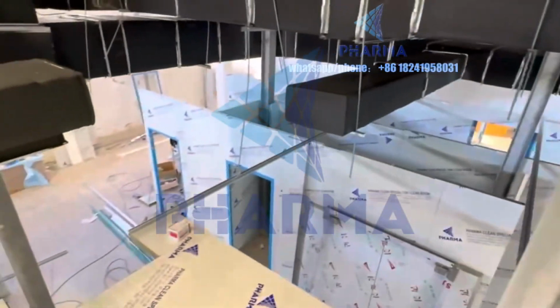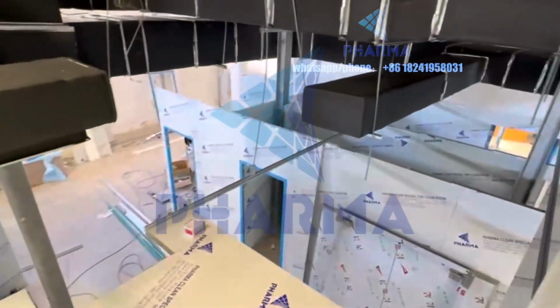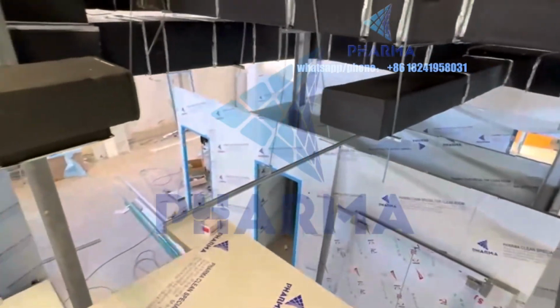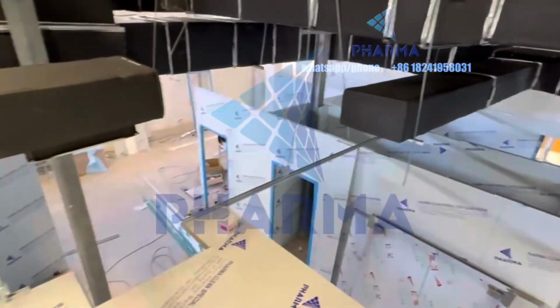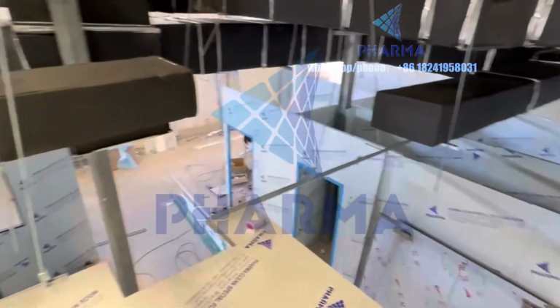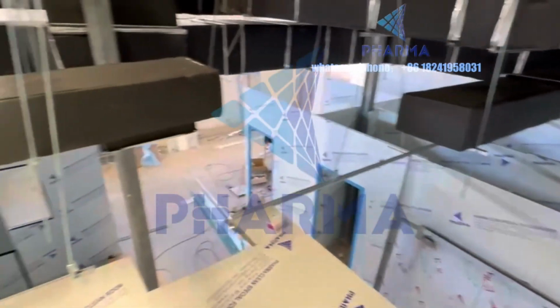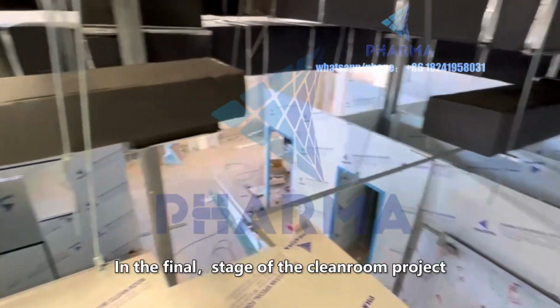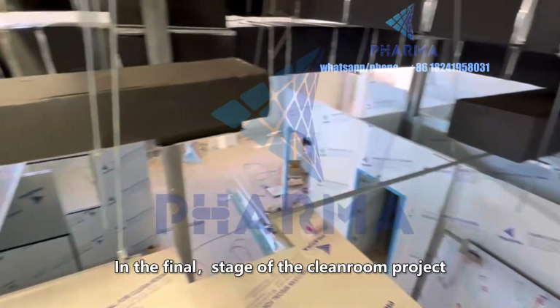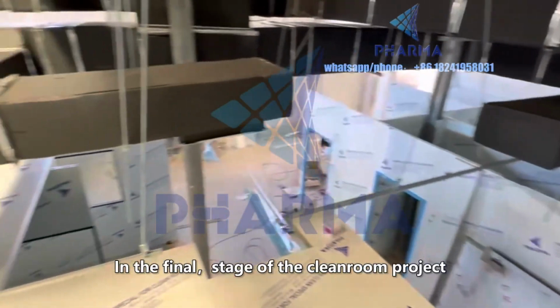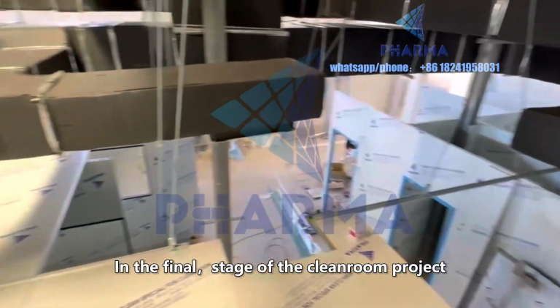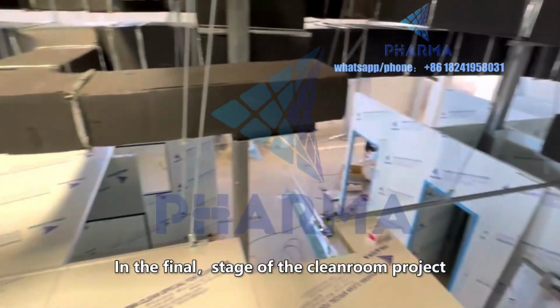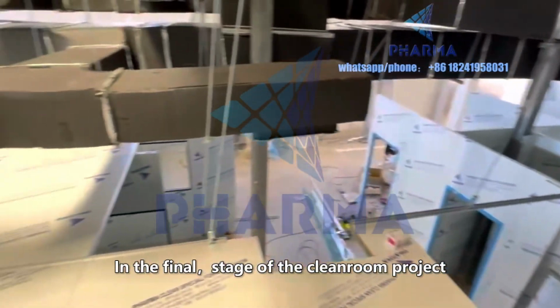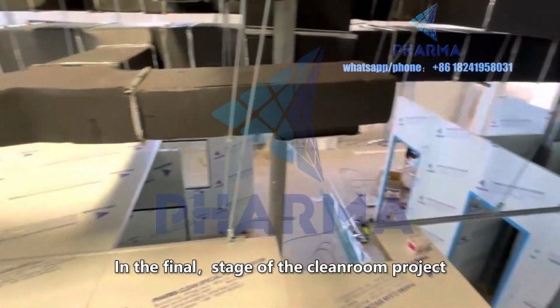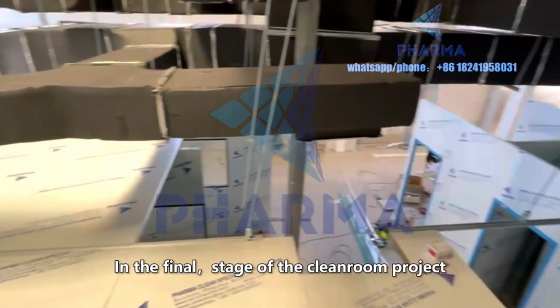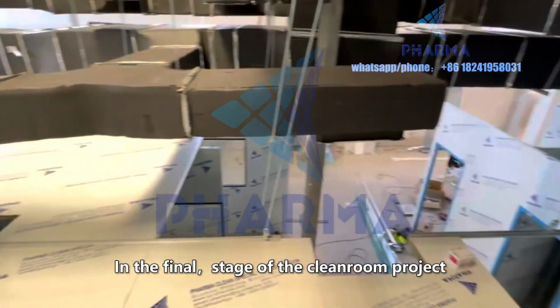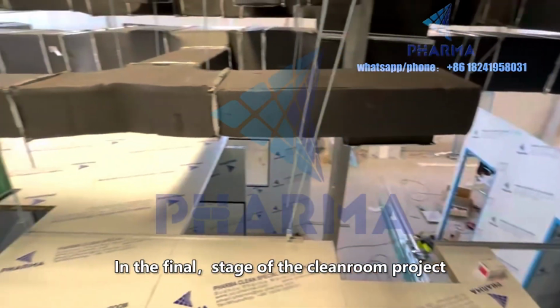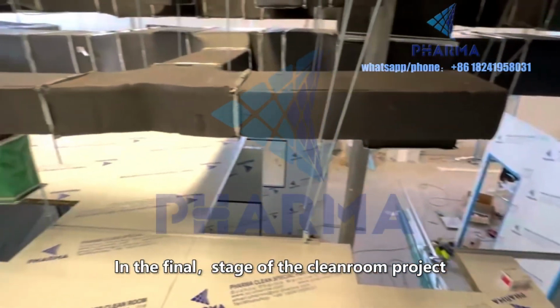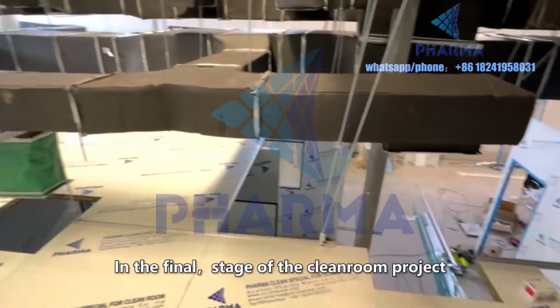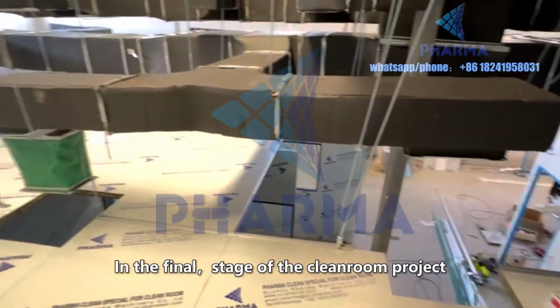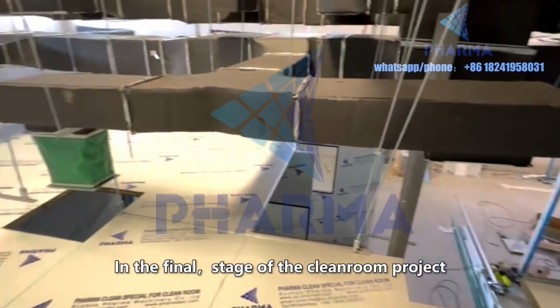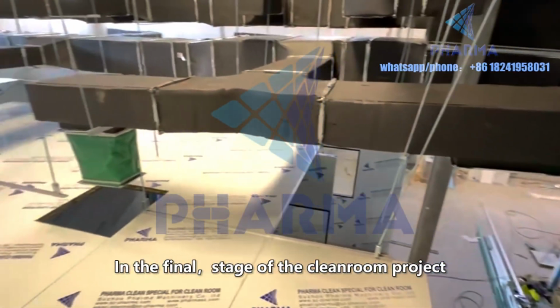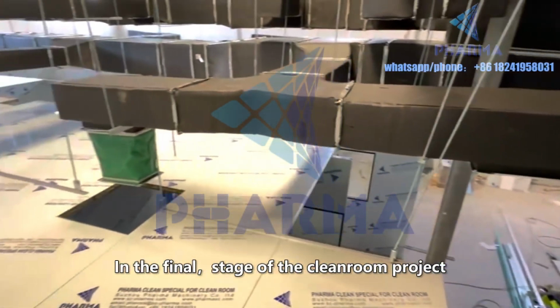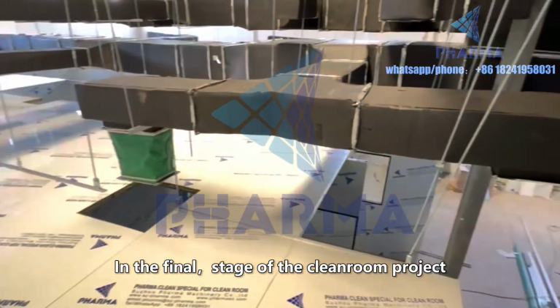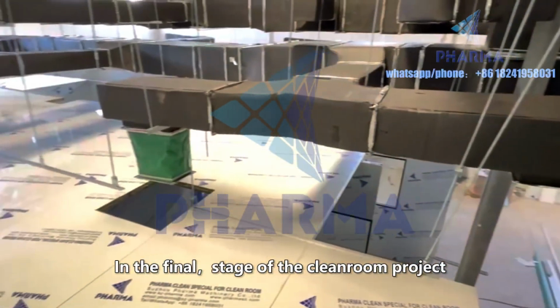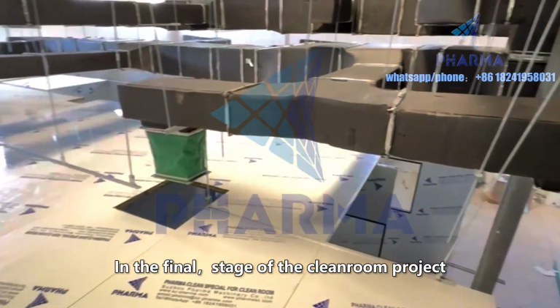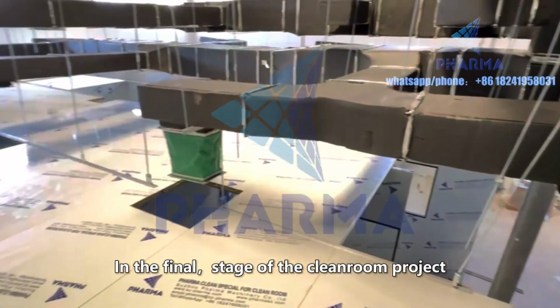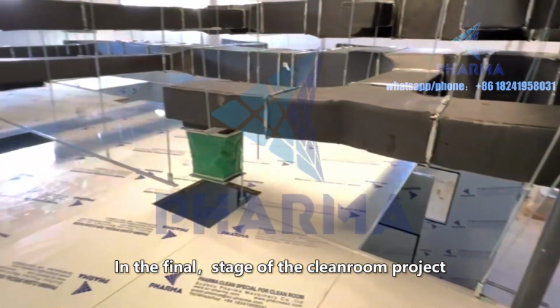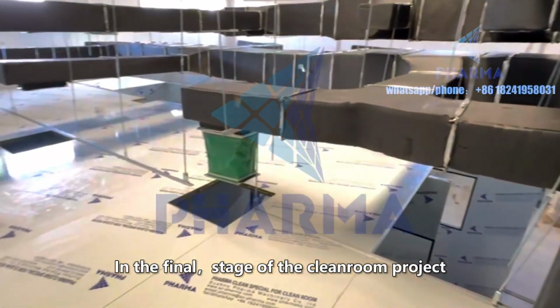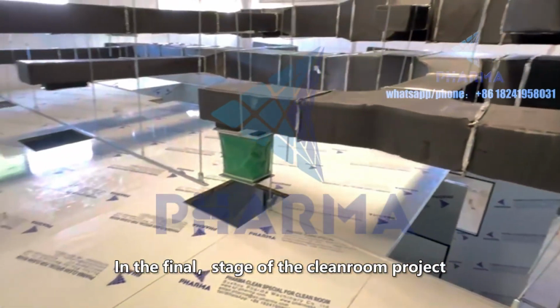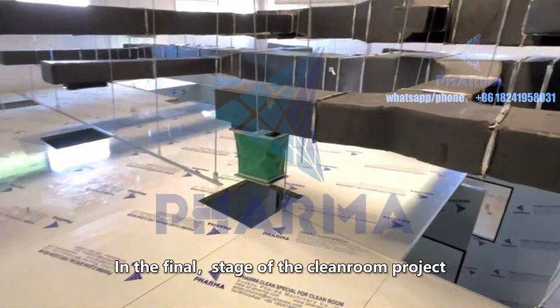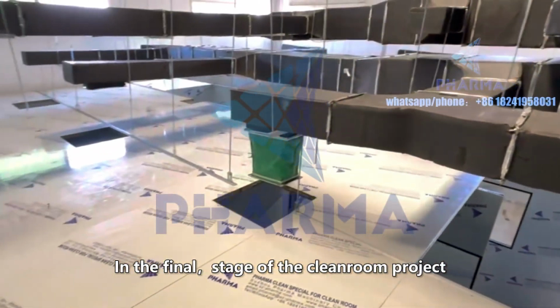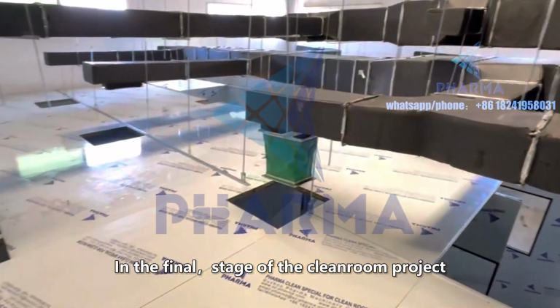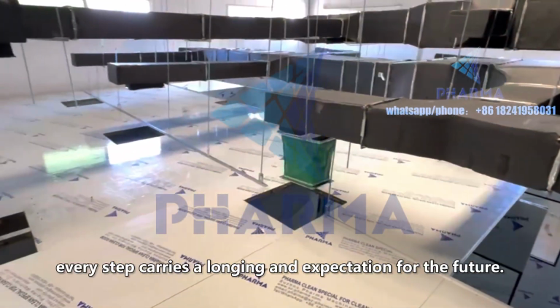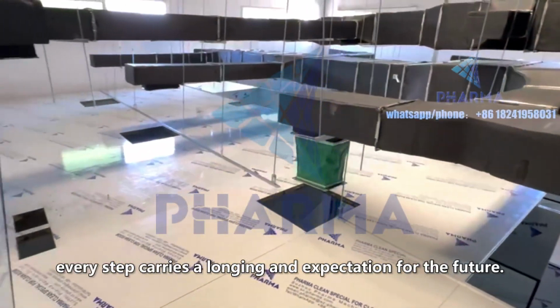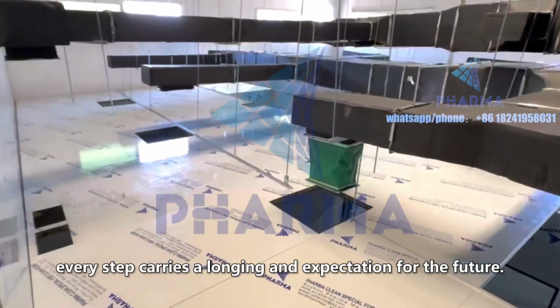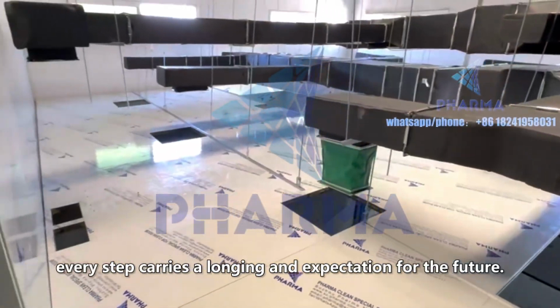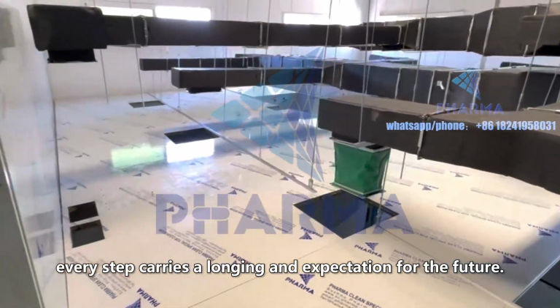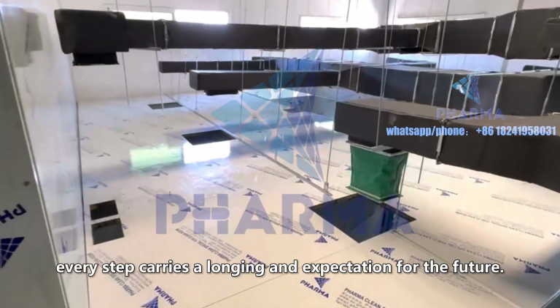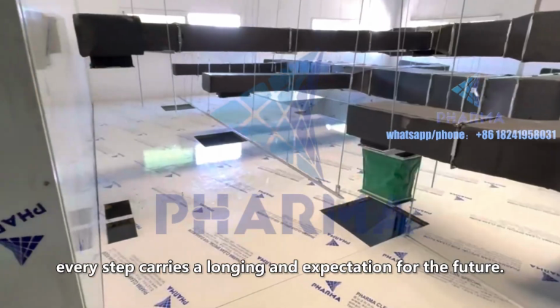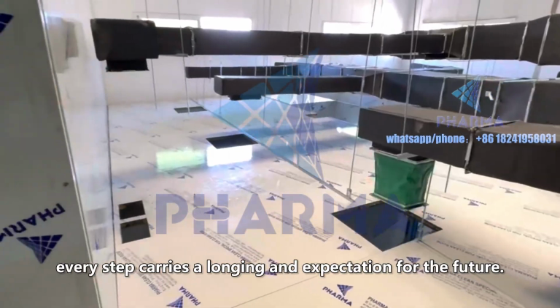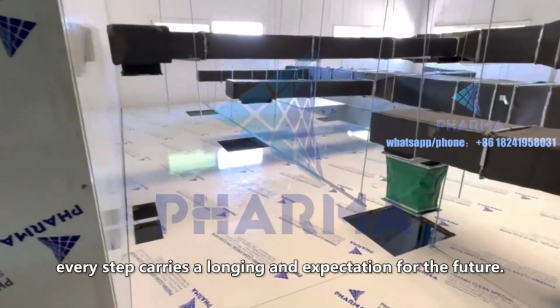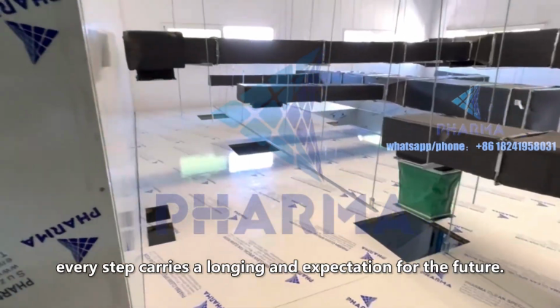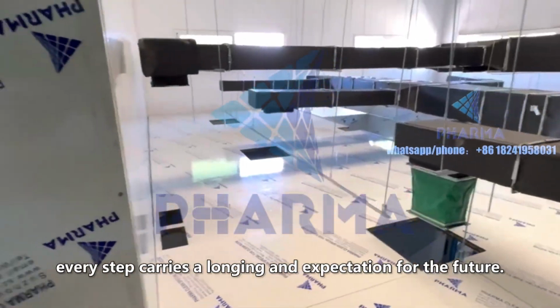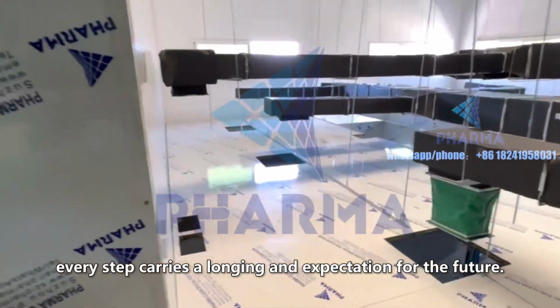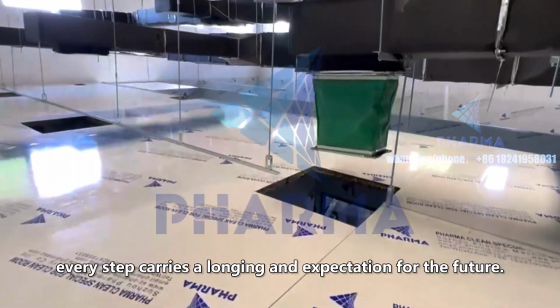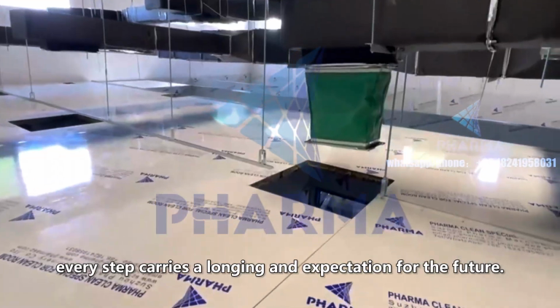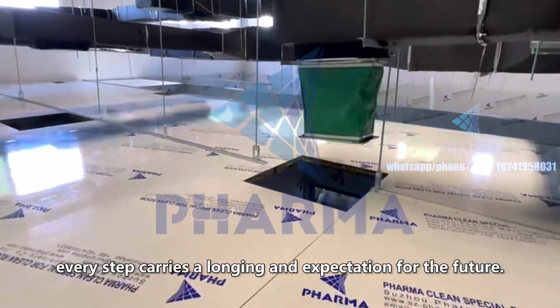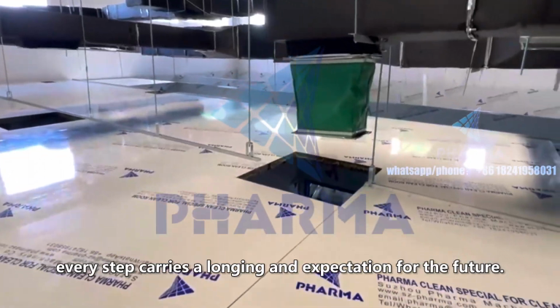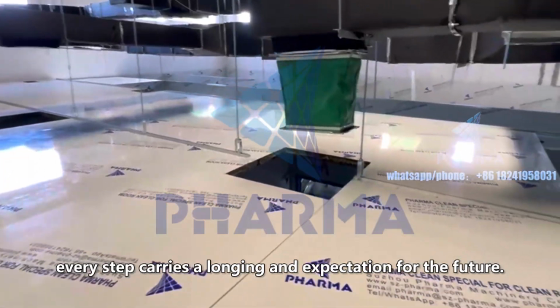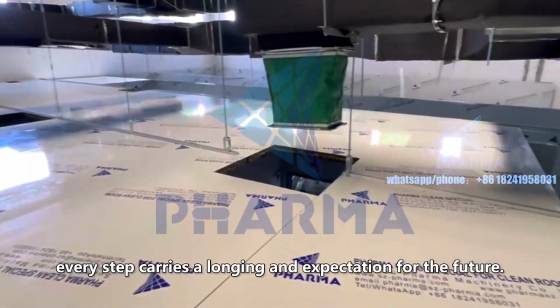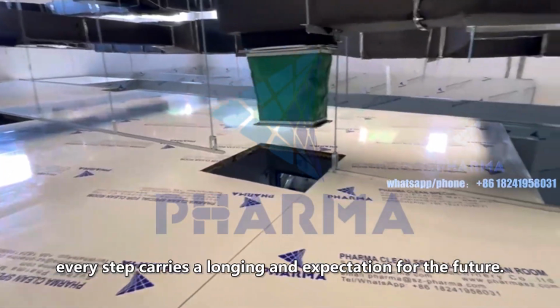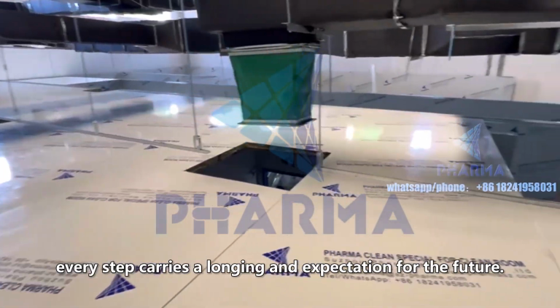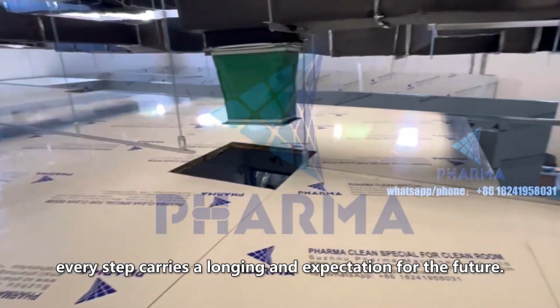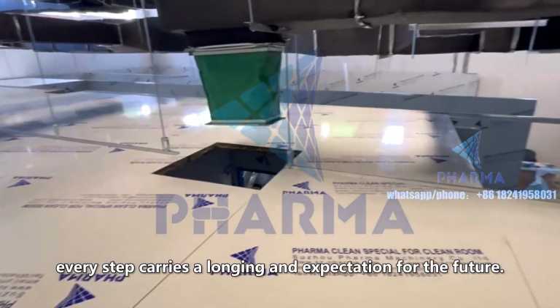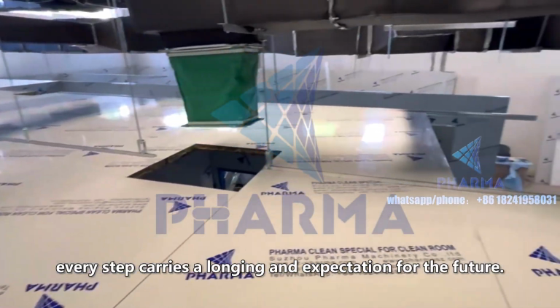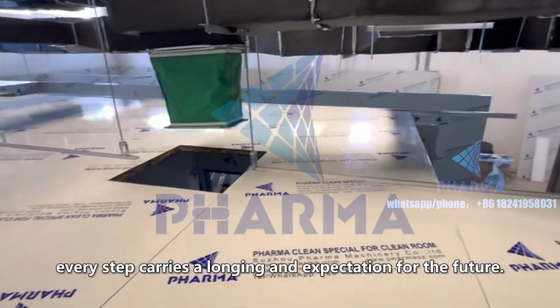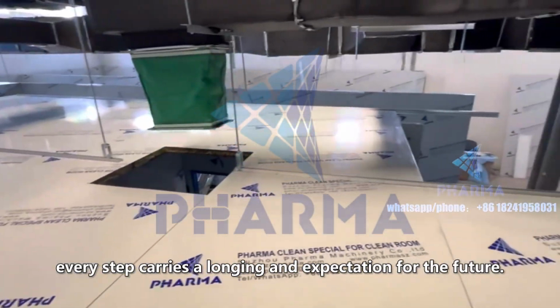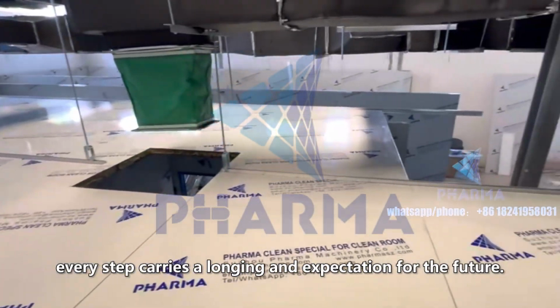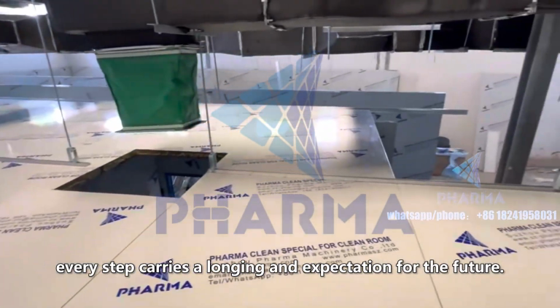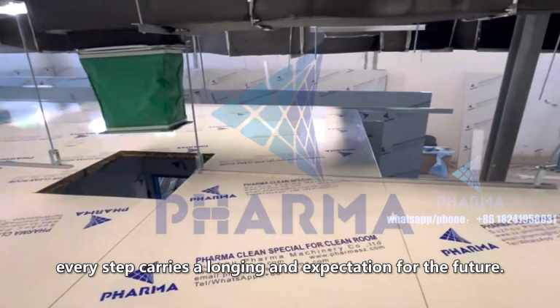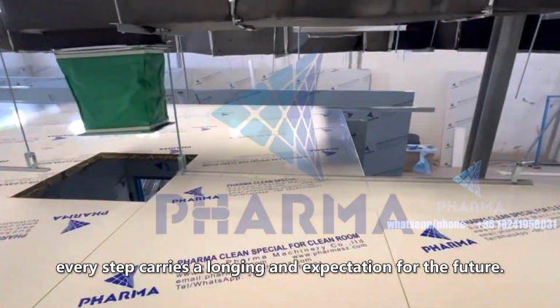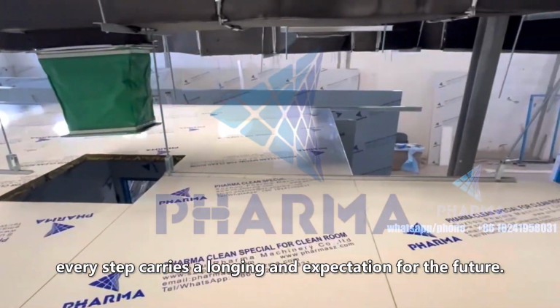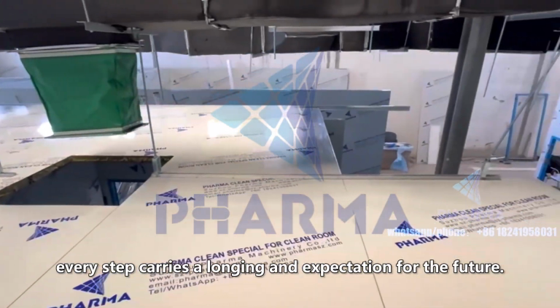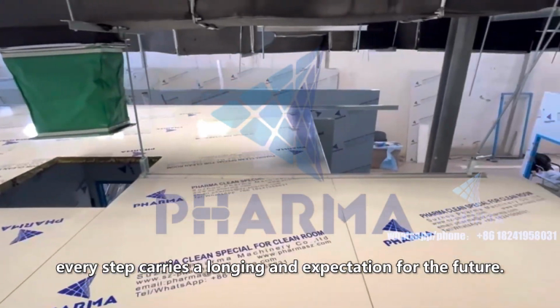In the final stage of the clean room project, every step carries a longing and expectation for the future.